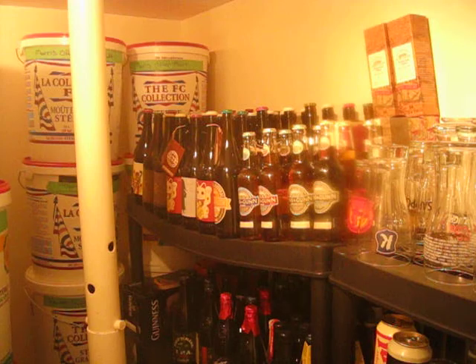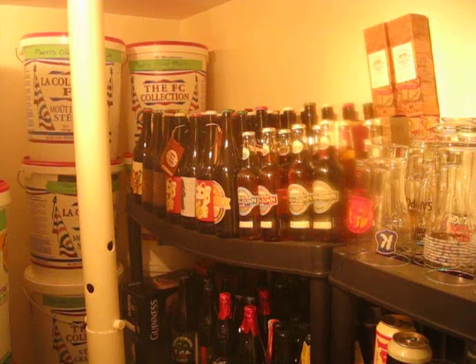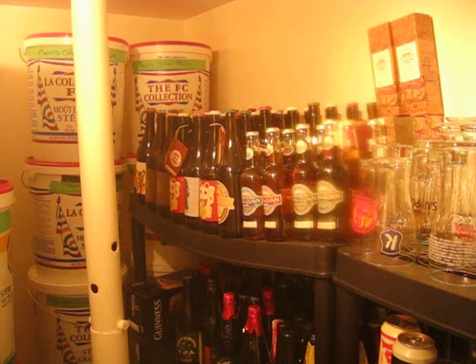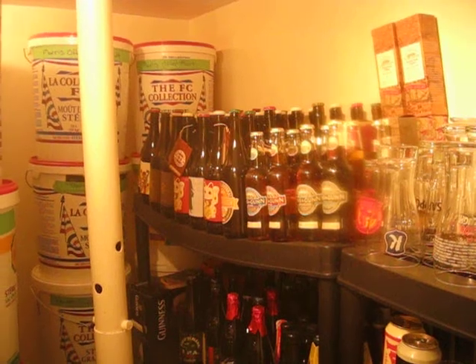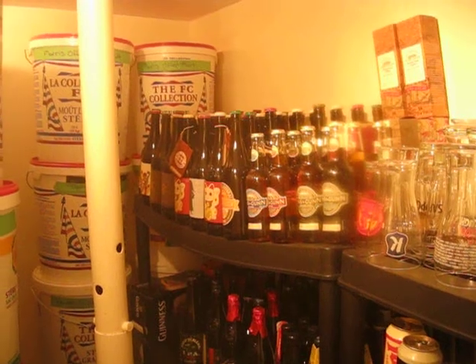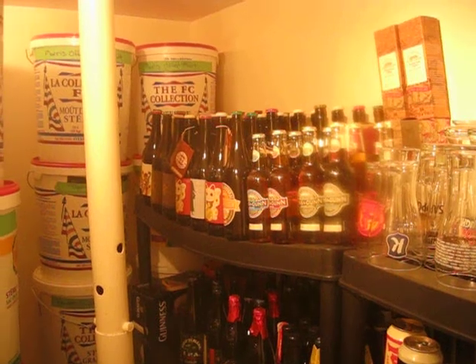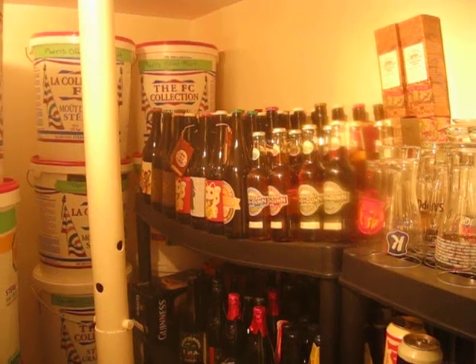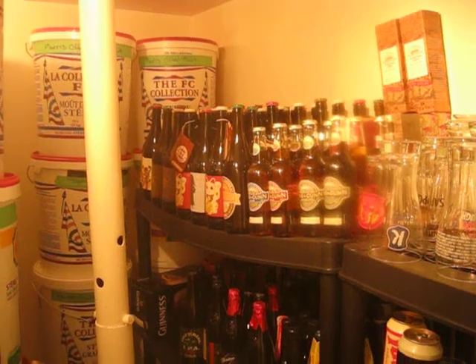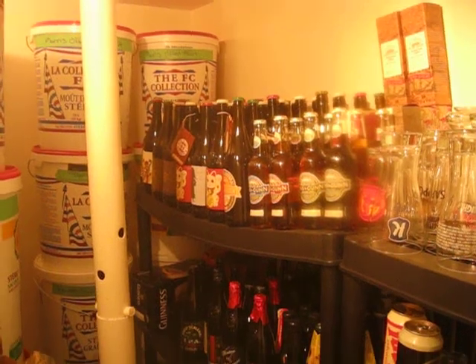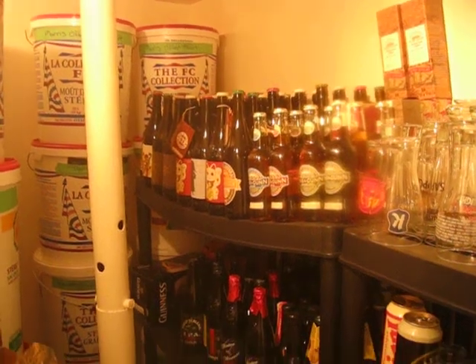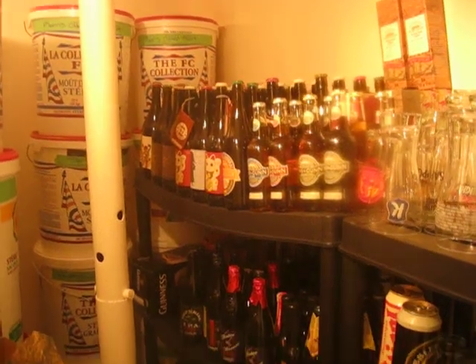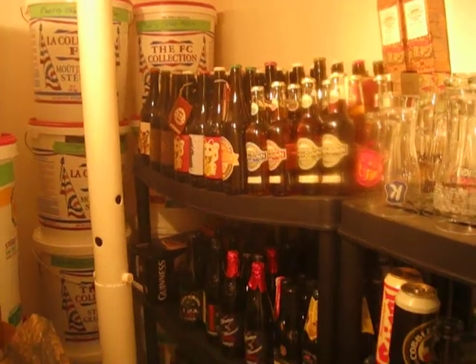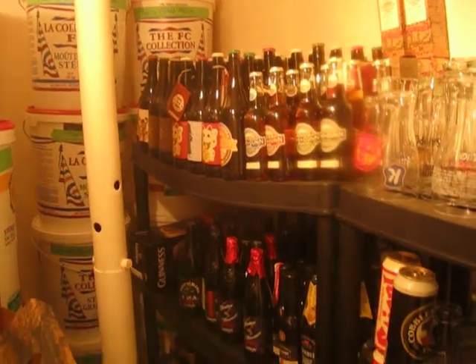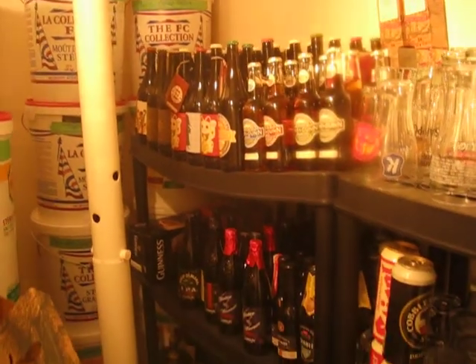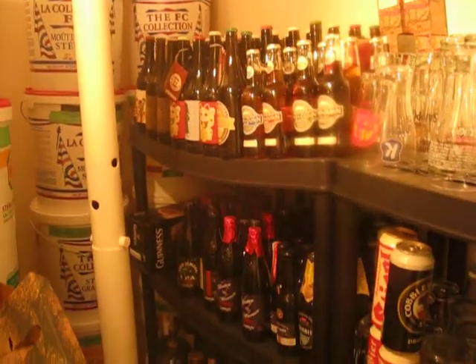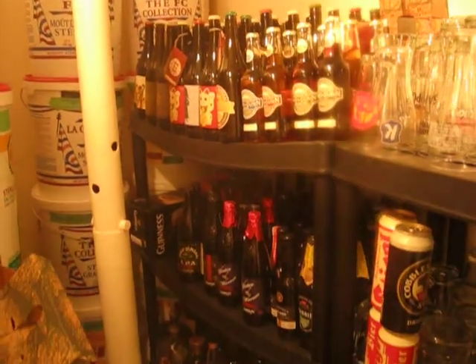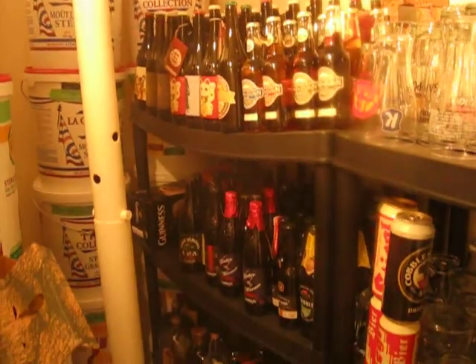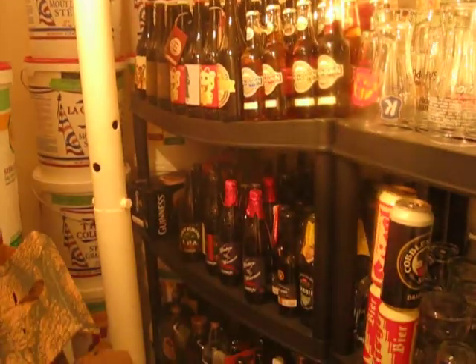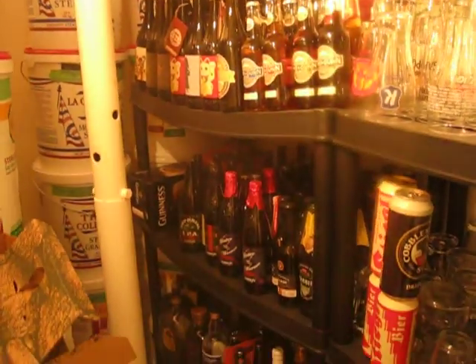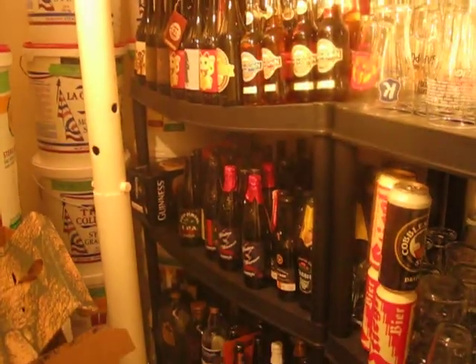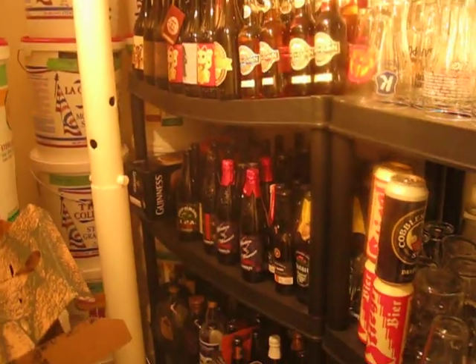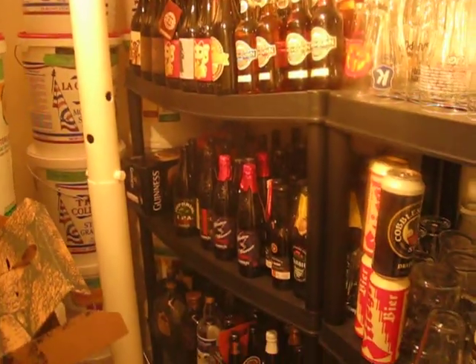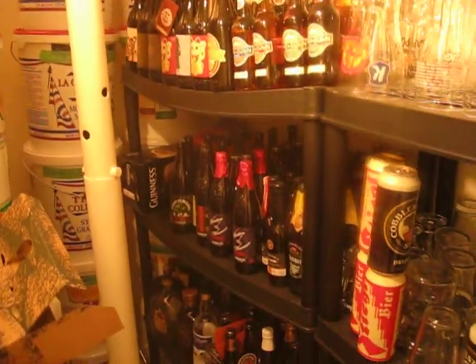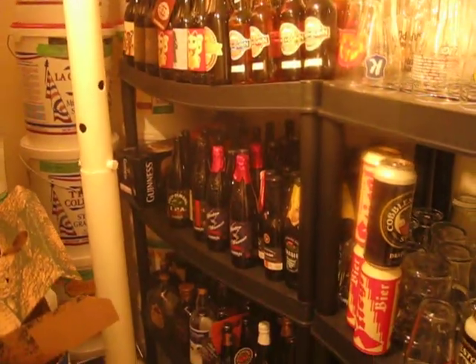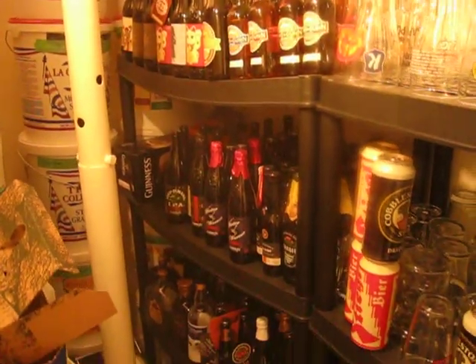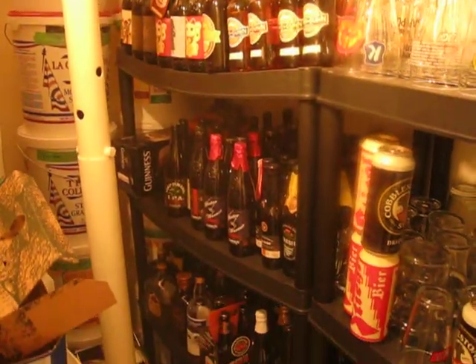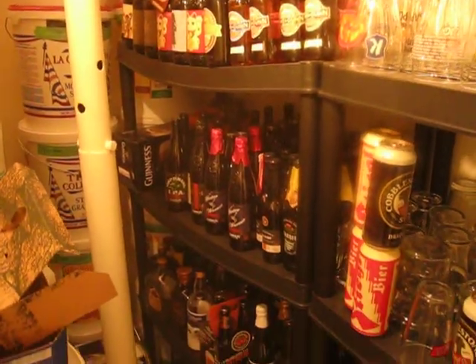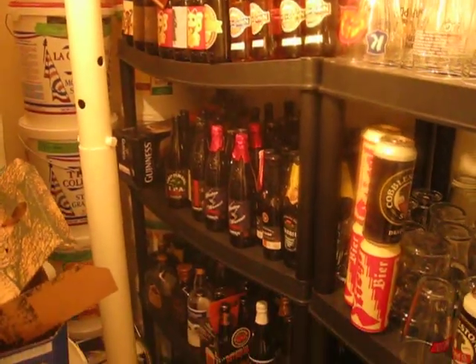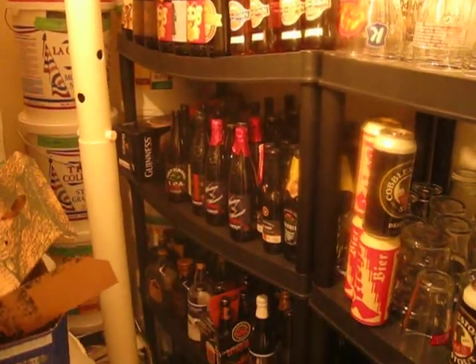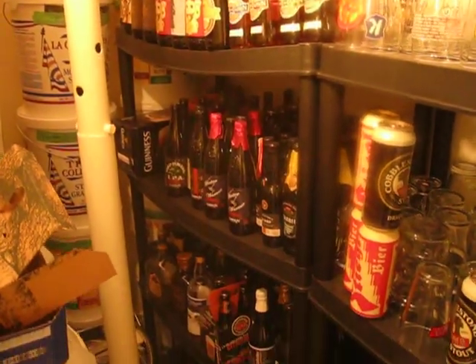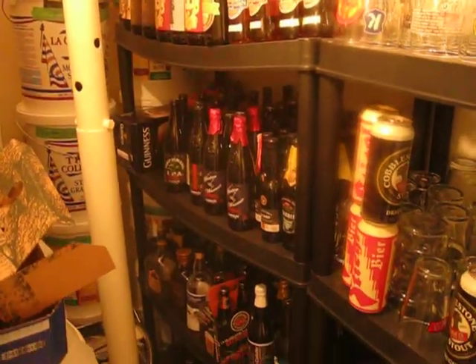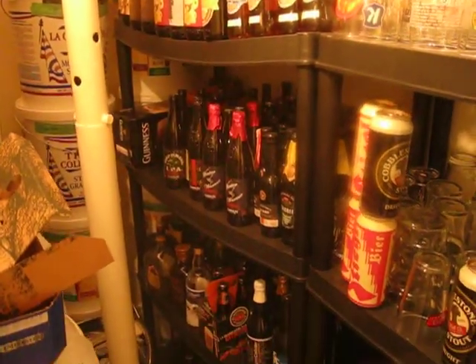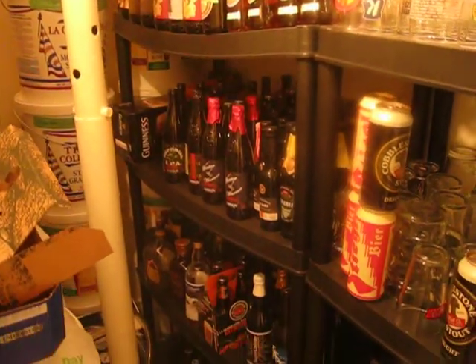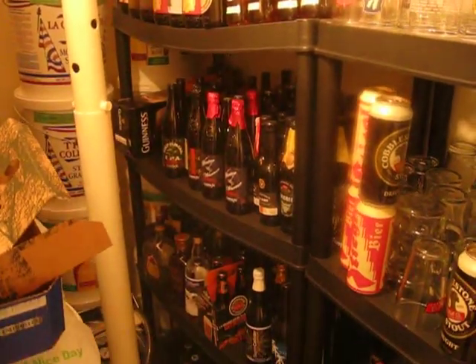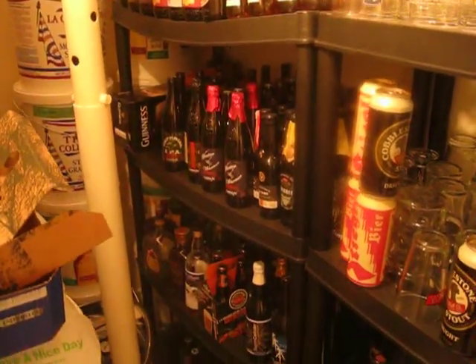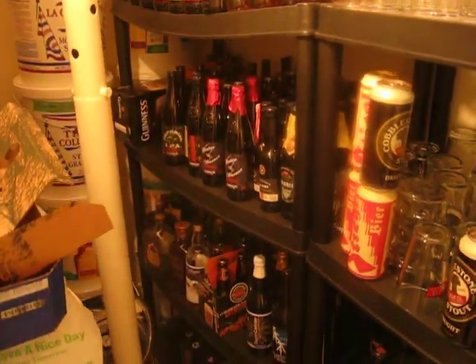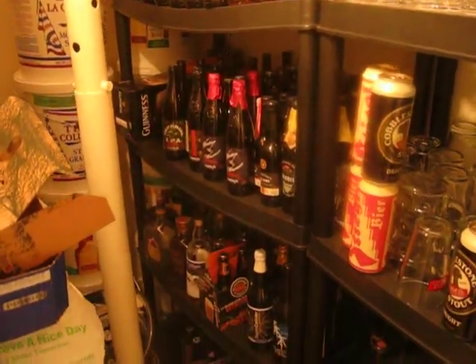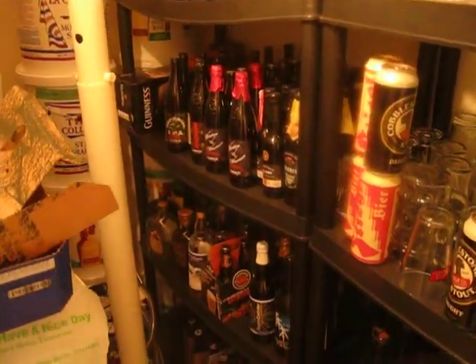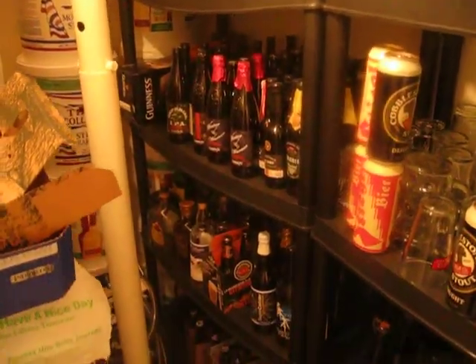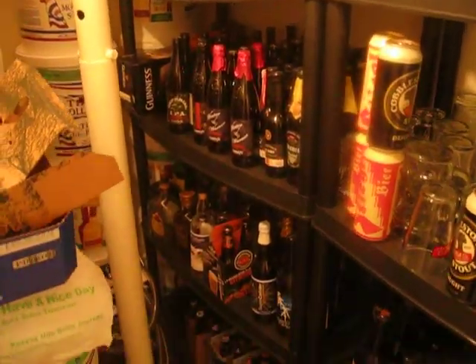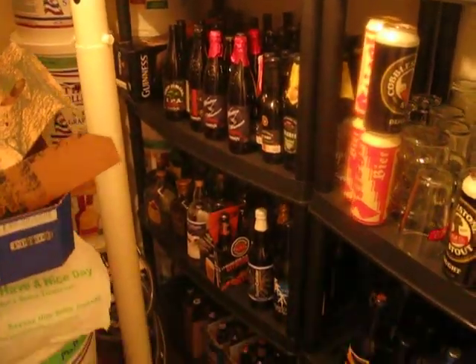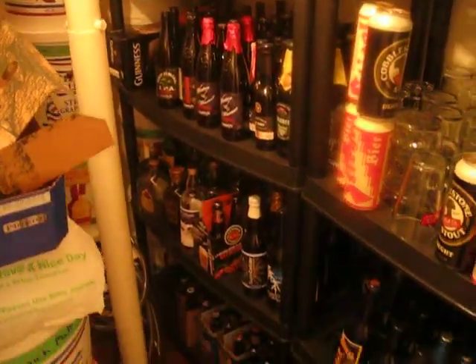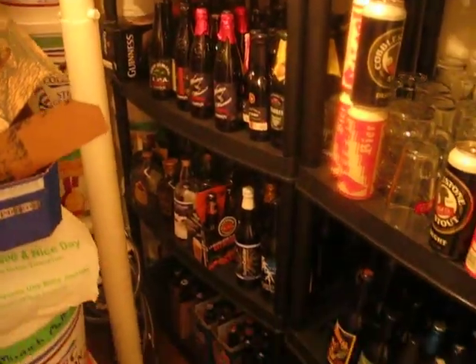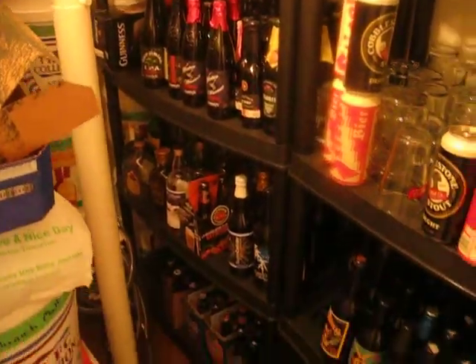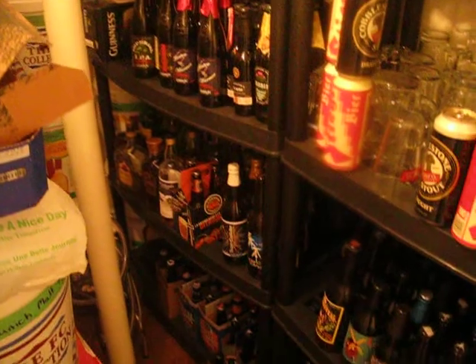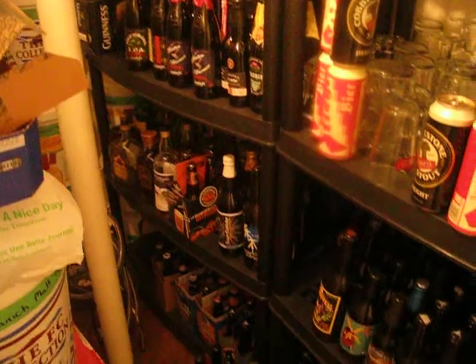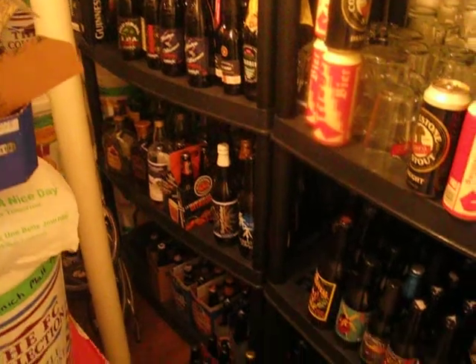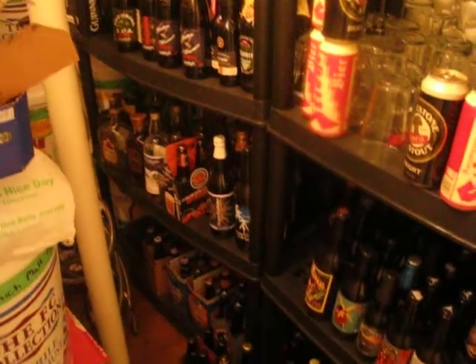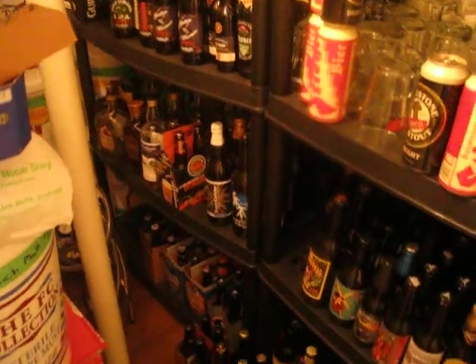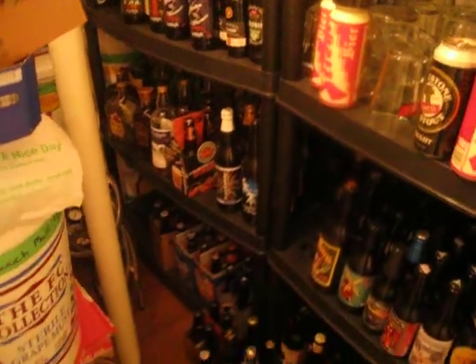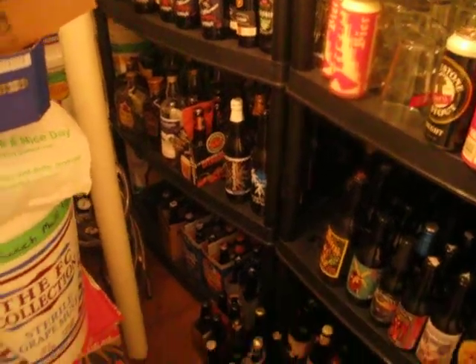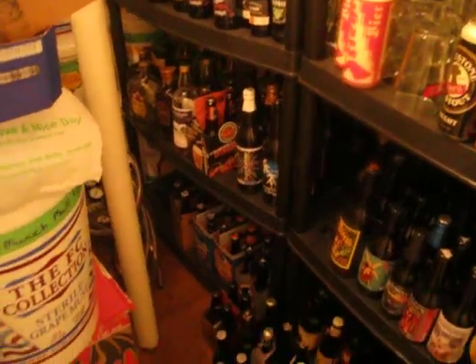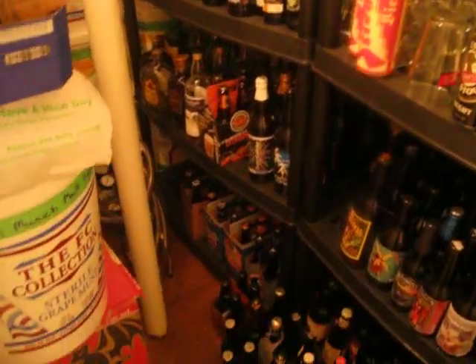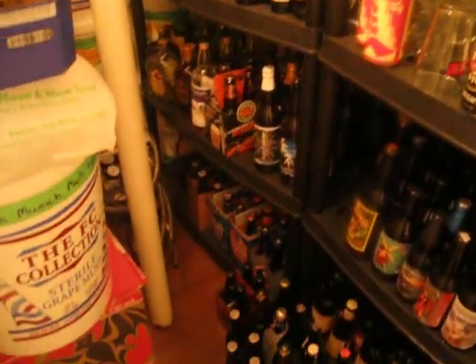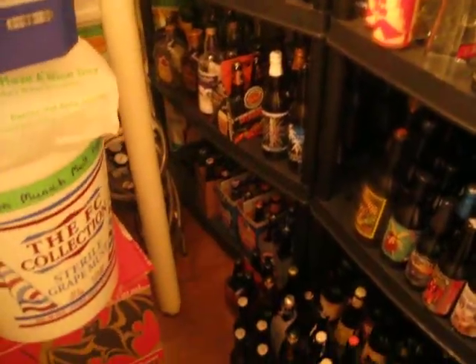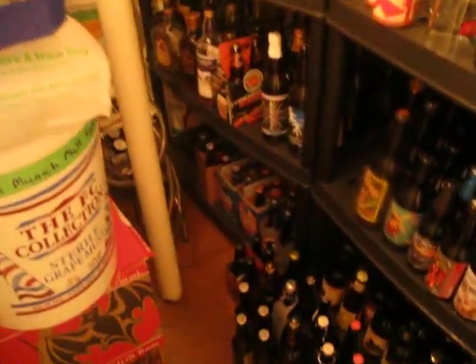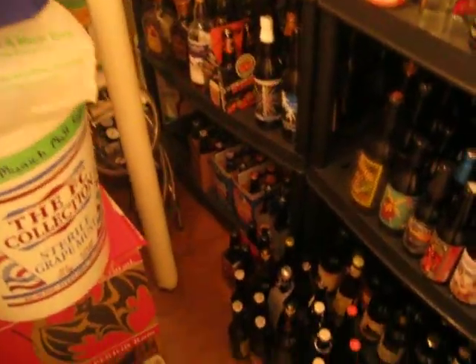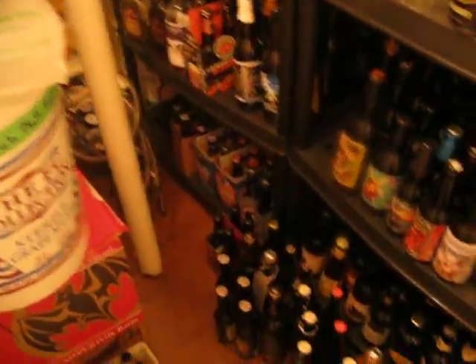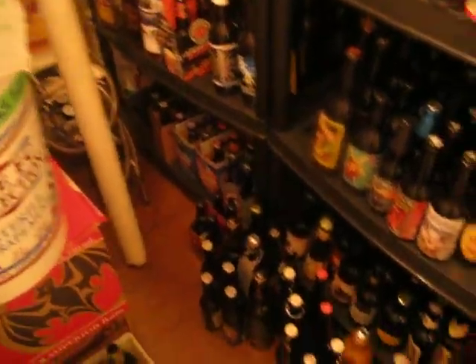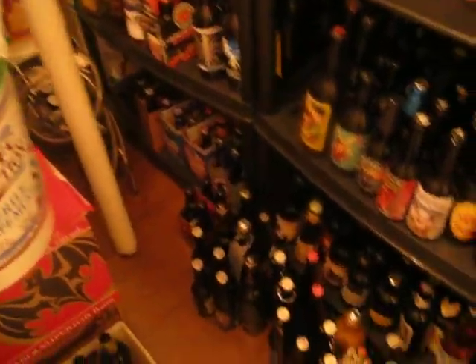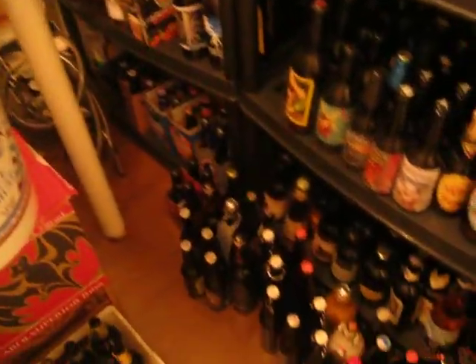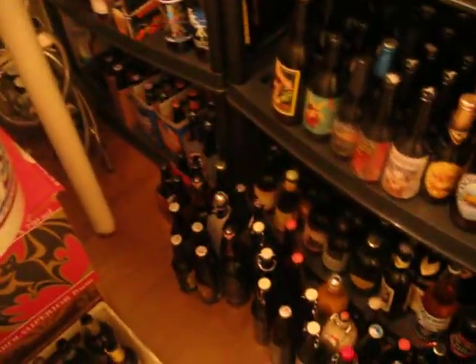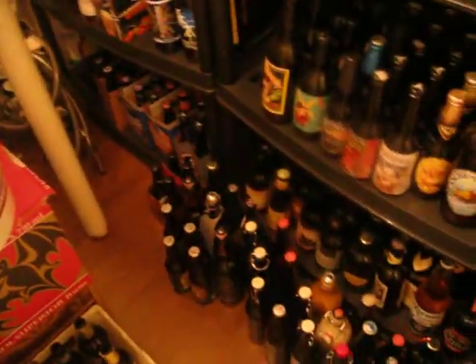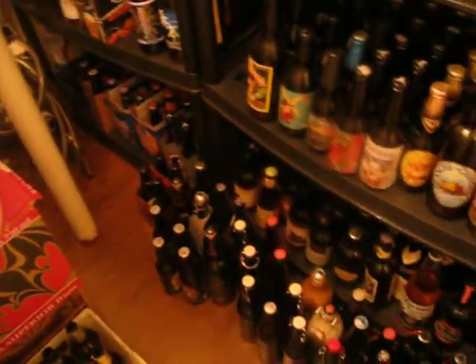A quick little peek at the beer cellar. There you have it — beer, beer, beer. More beer.